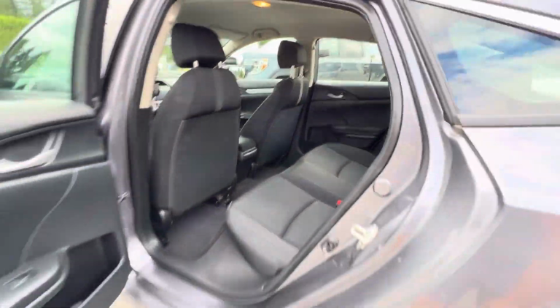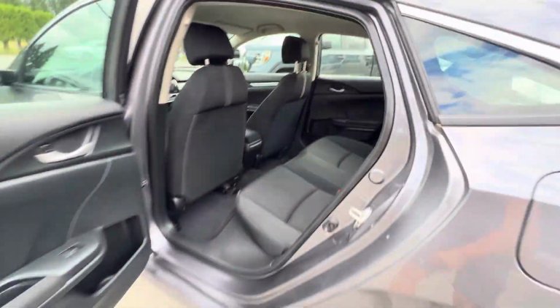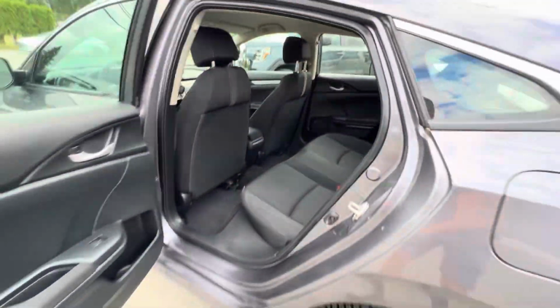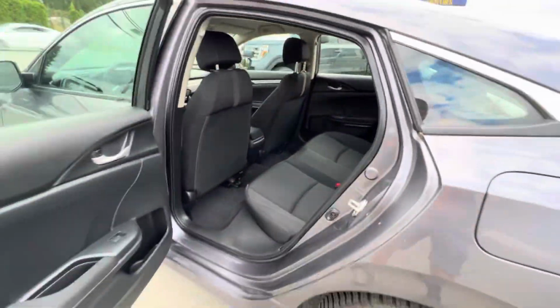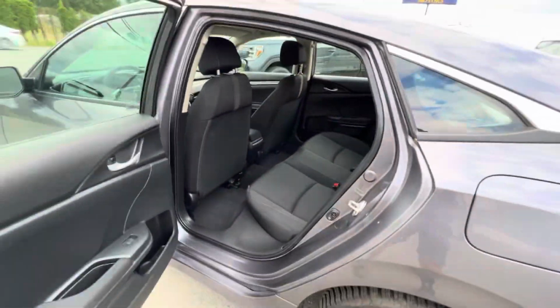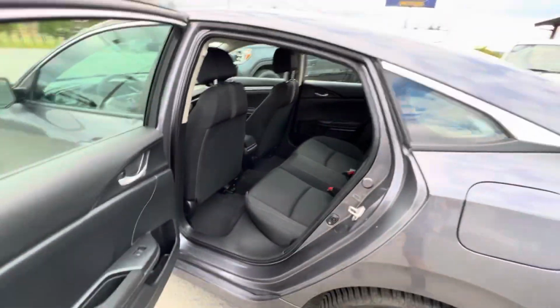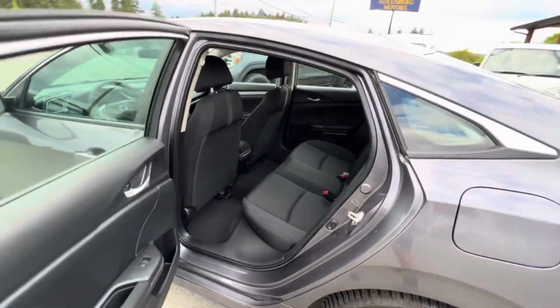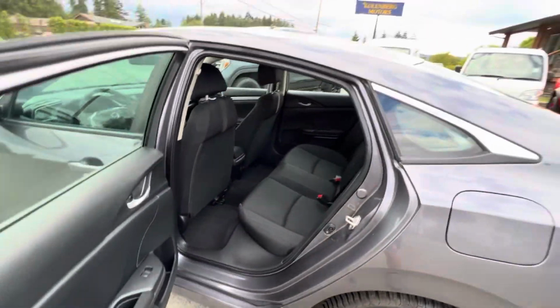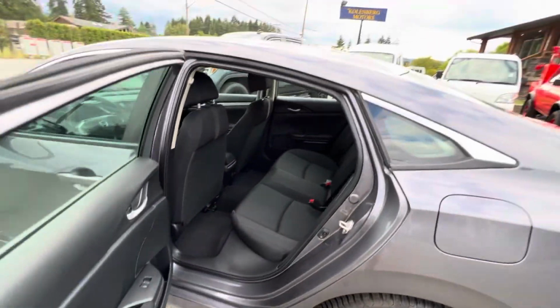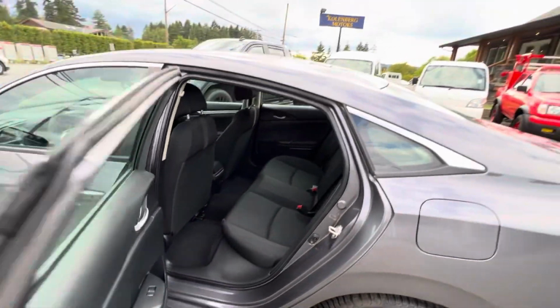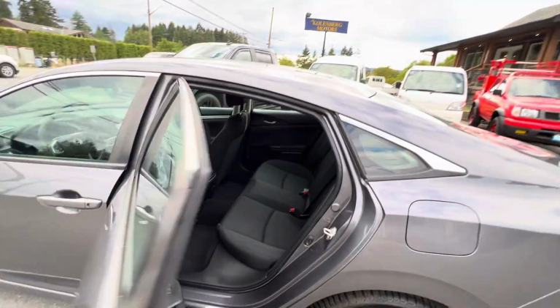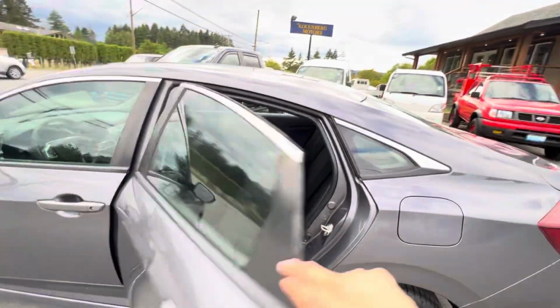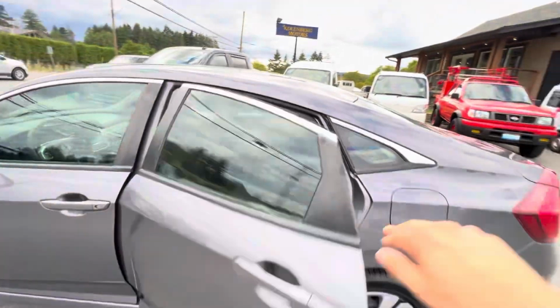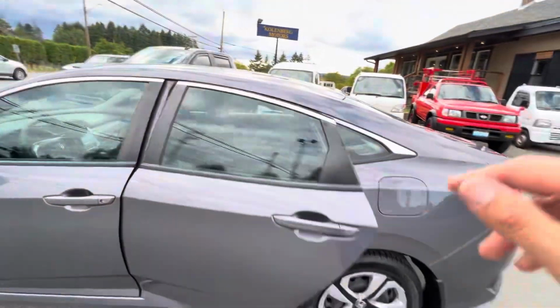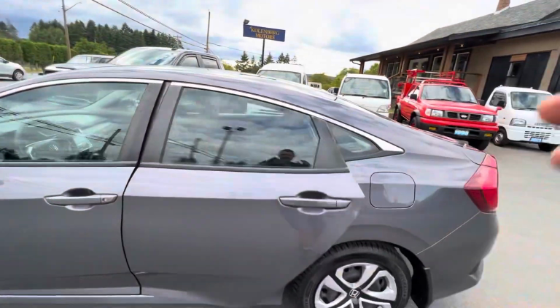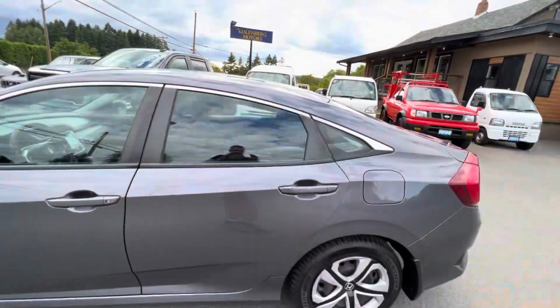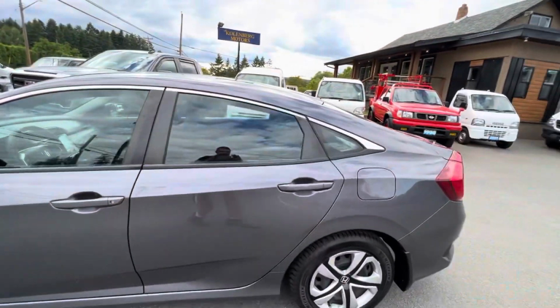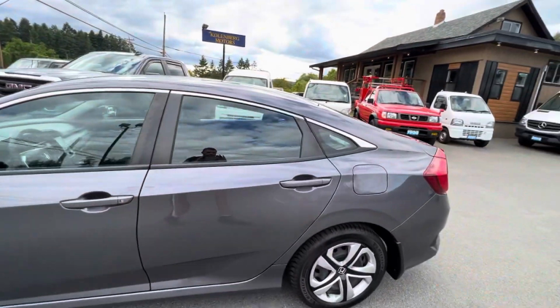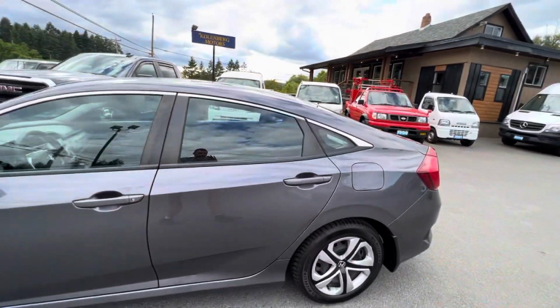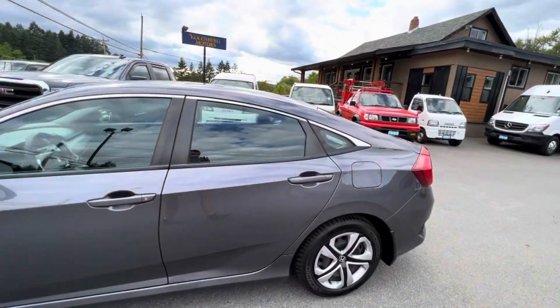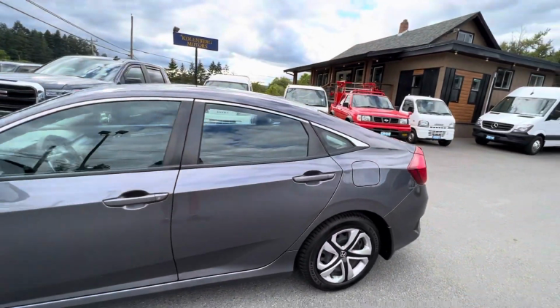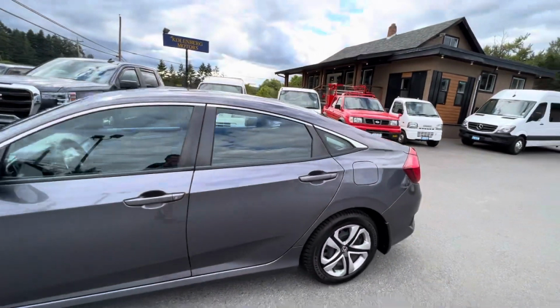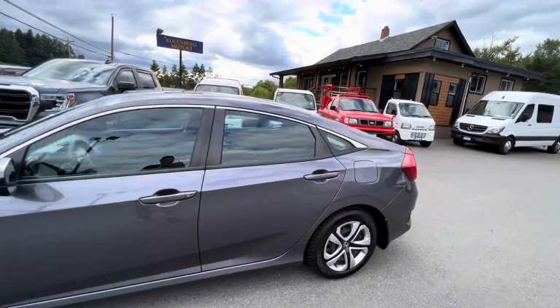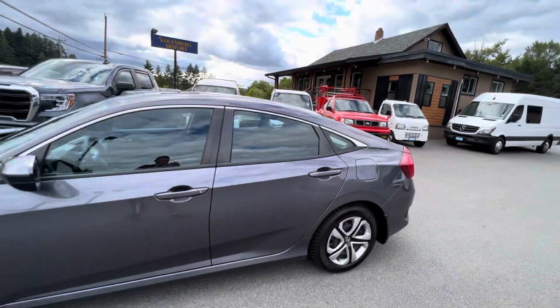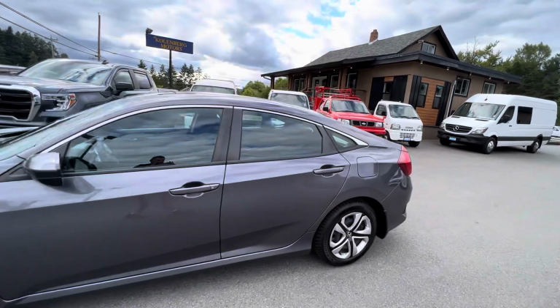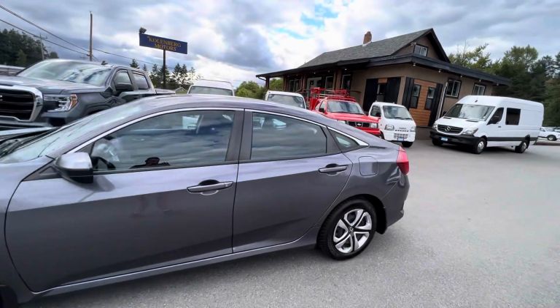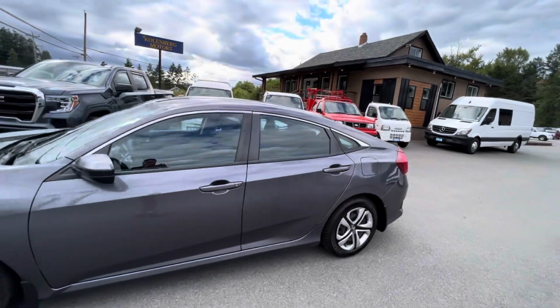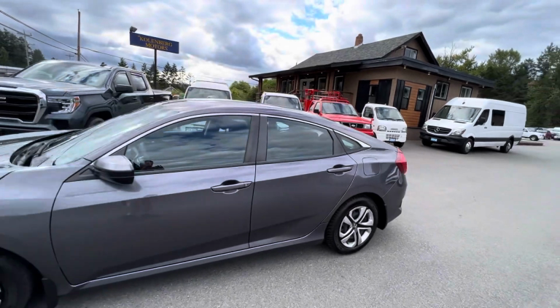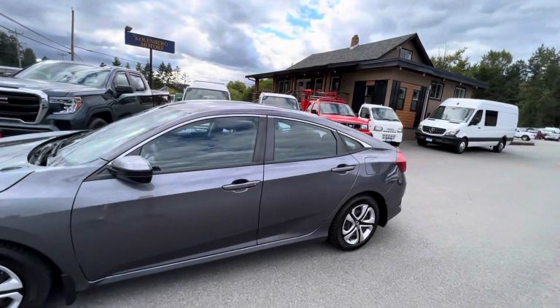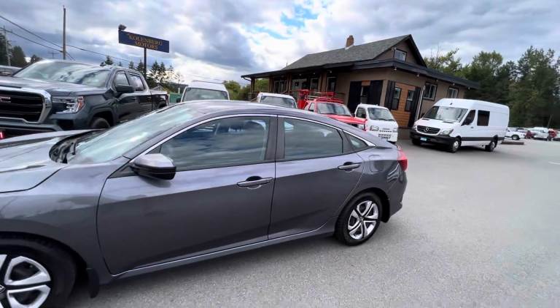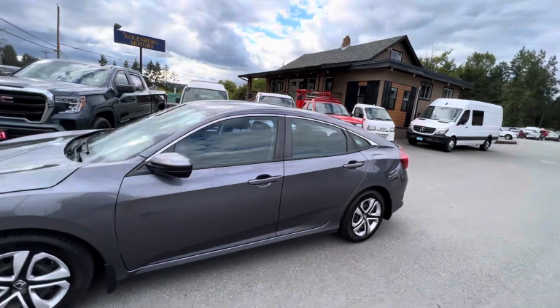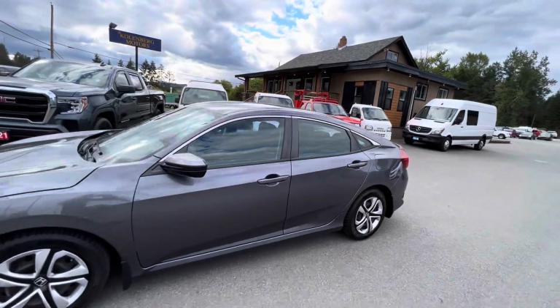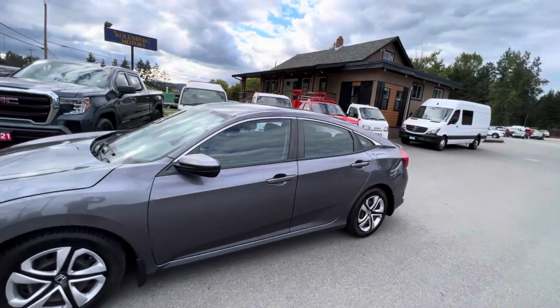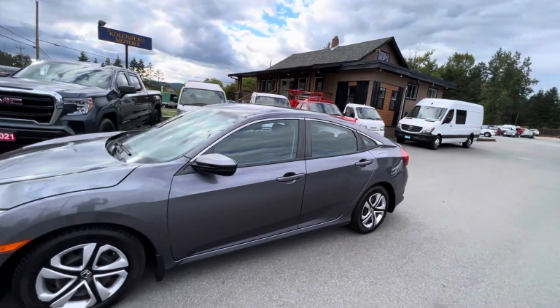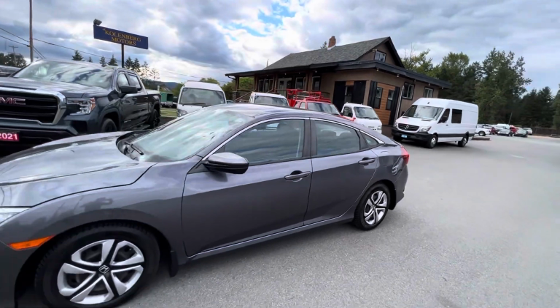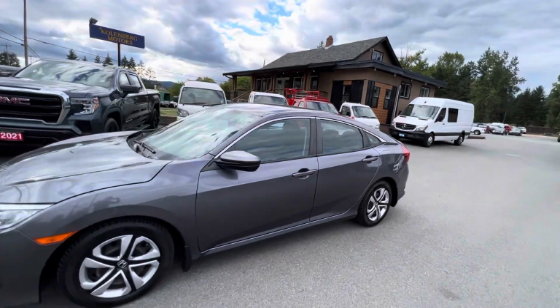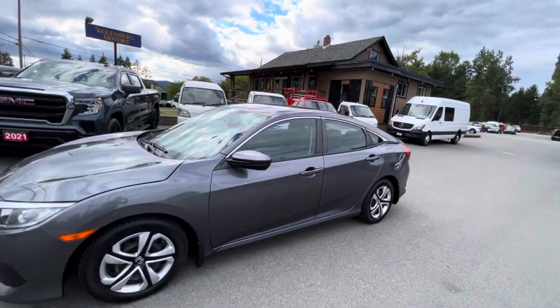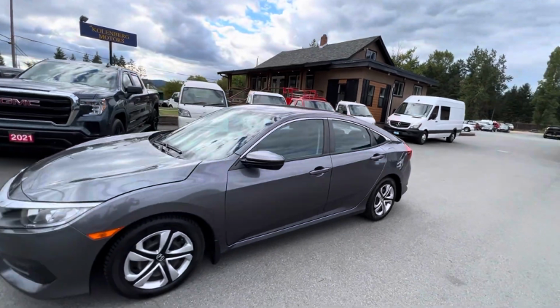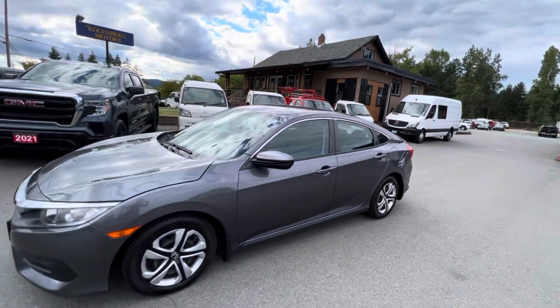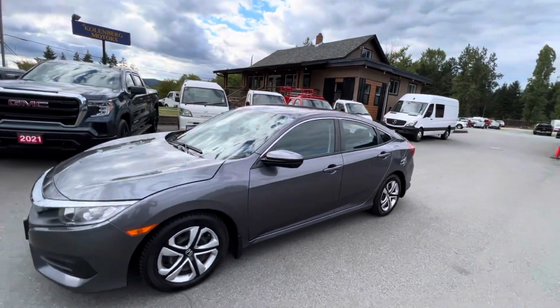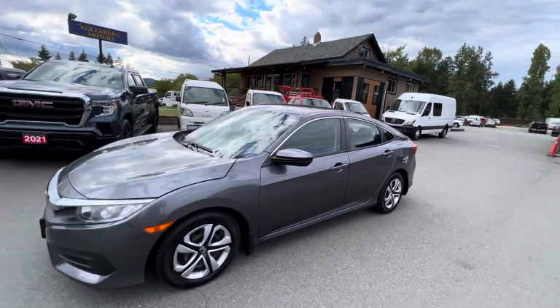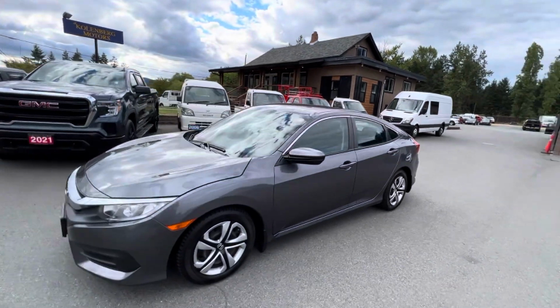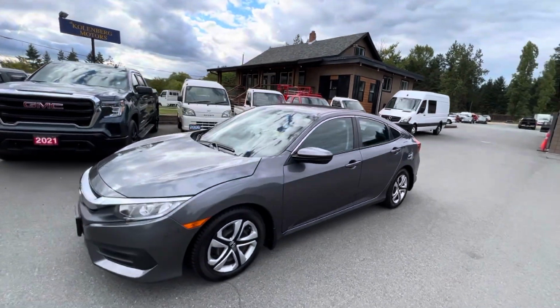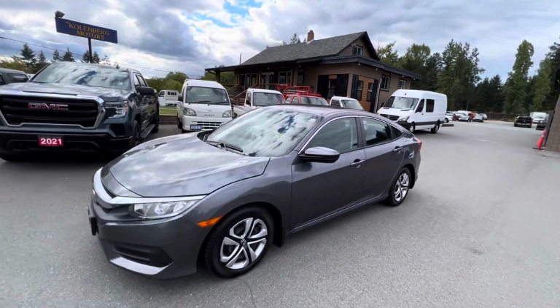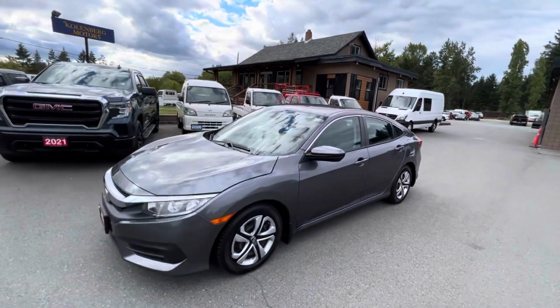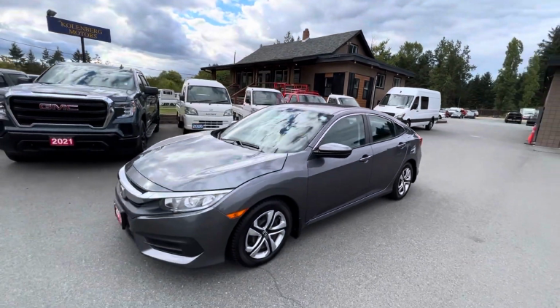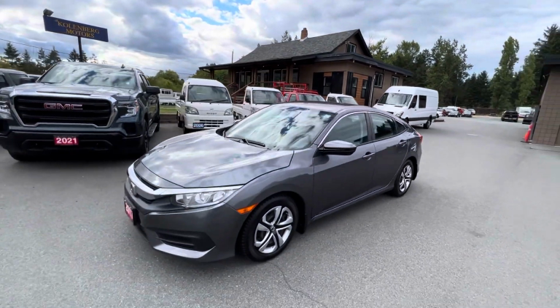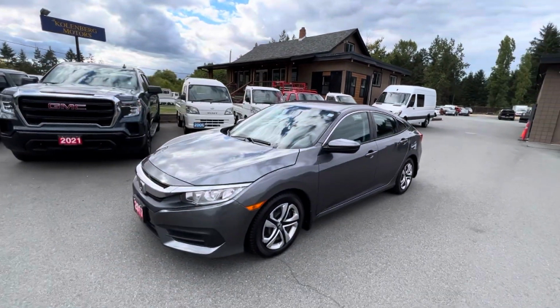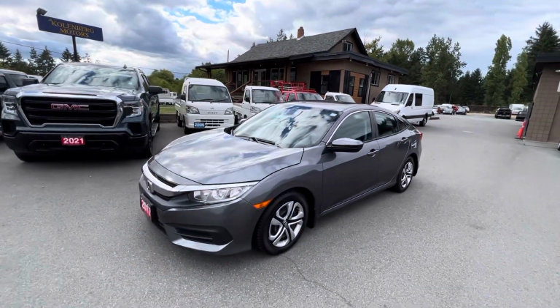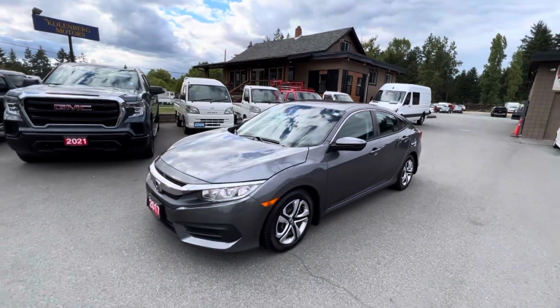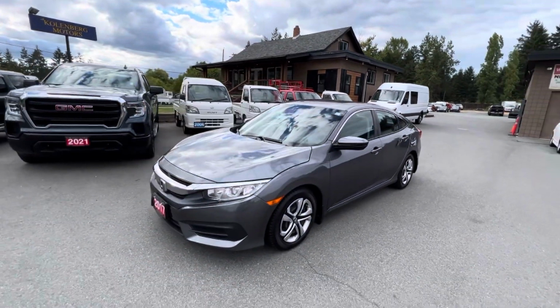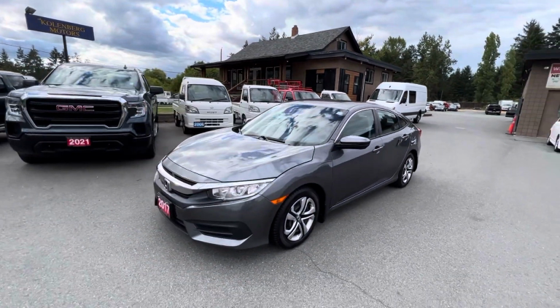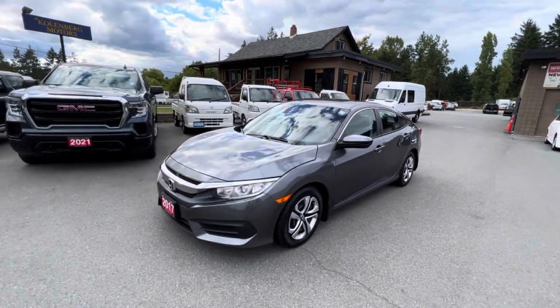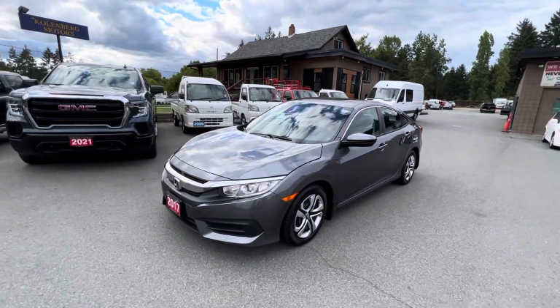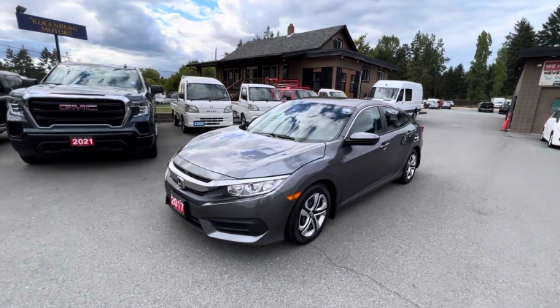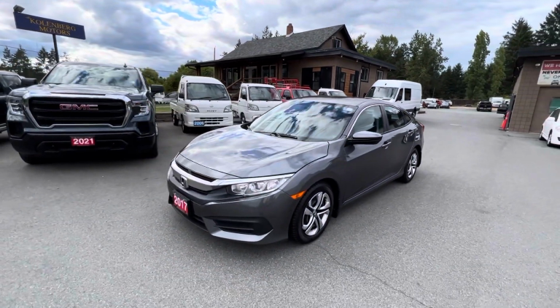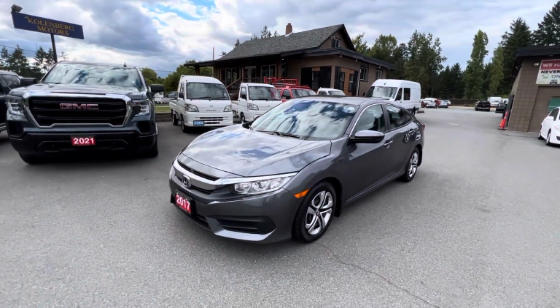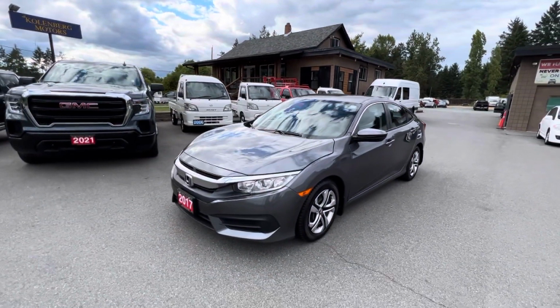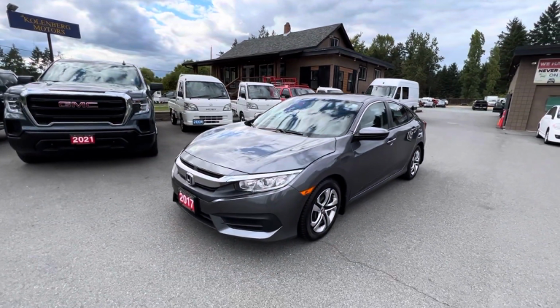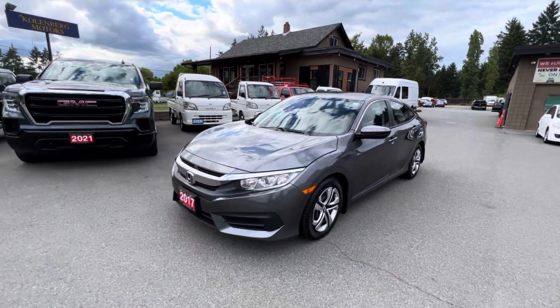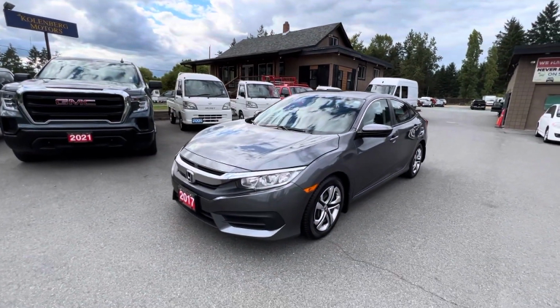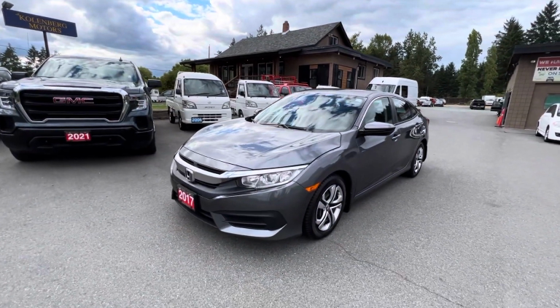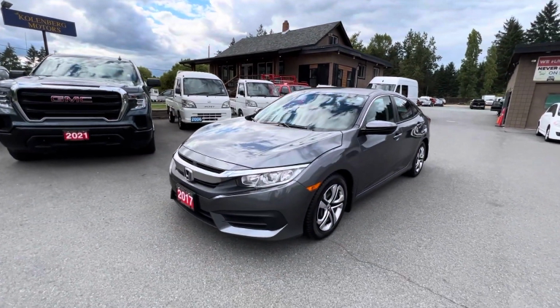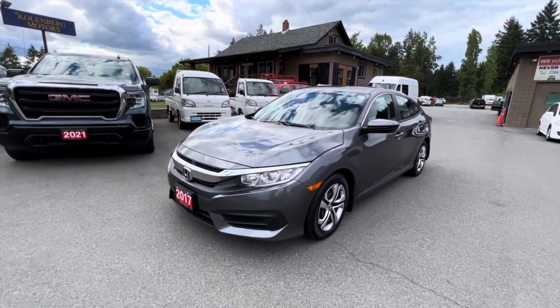You can find this Honda Civic at Kolenberg Motors at 3537 Couch and Lake Road in Duncan.